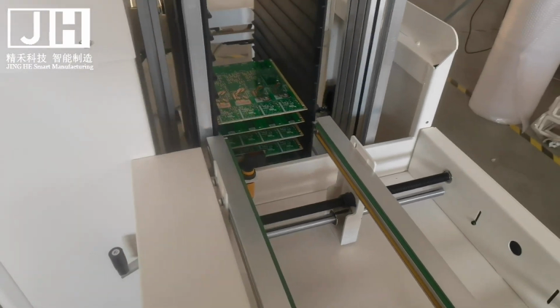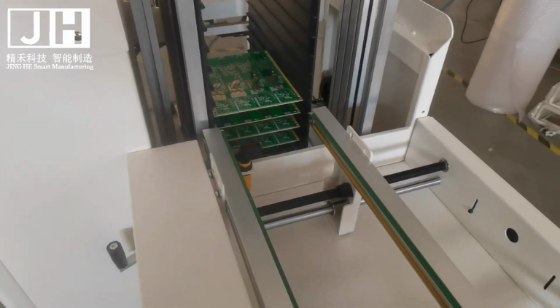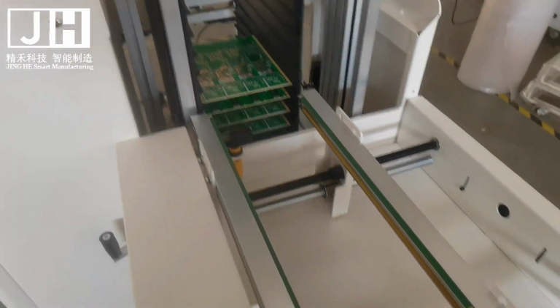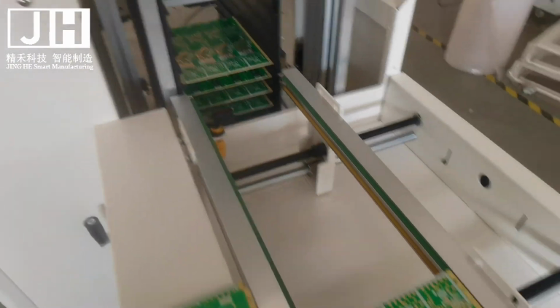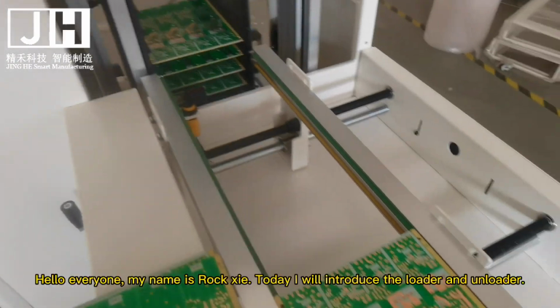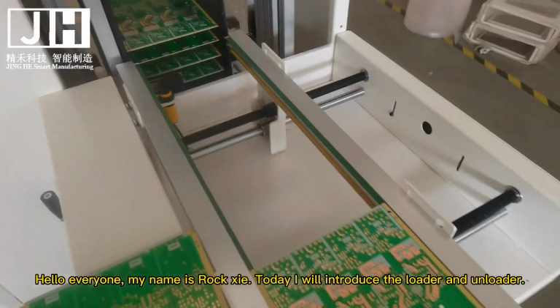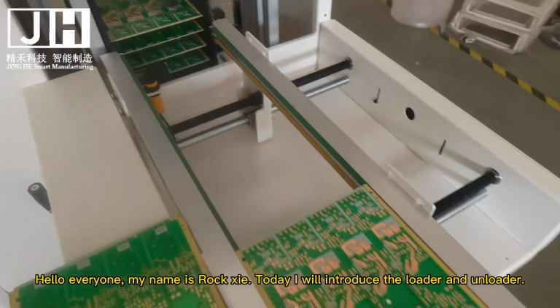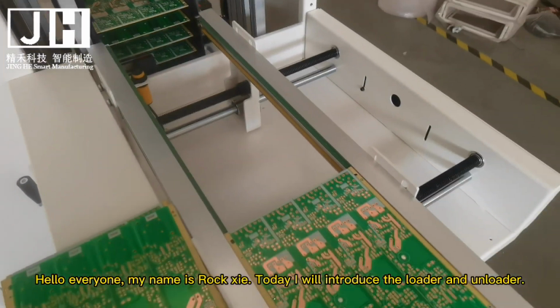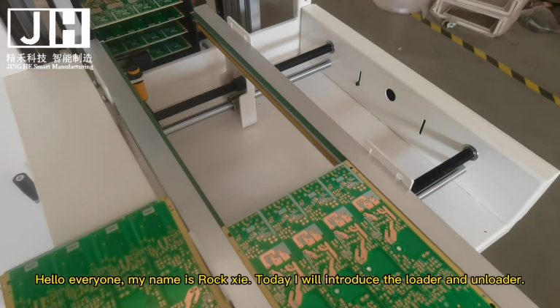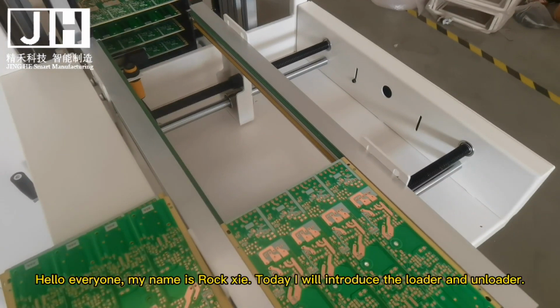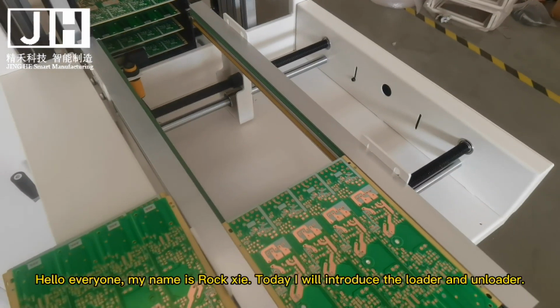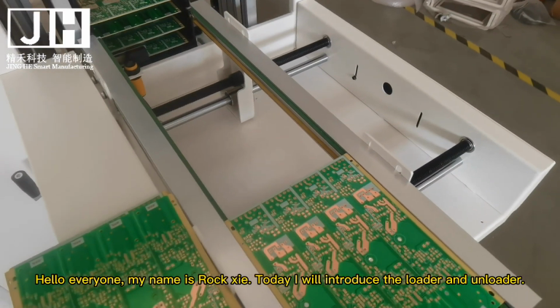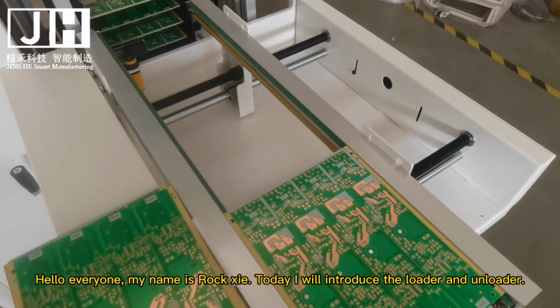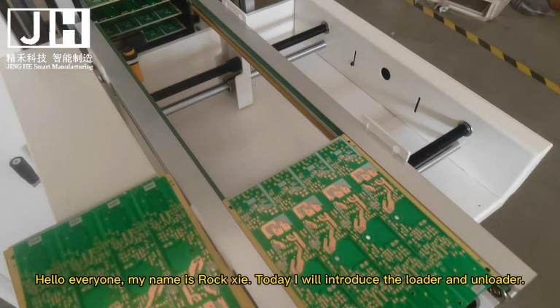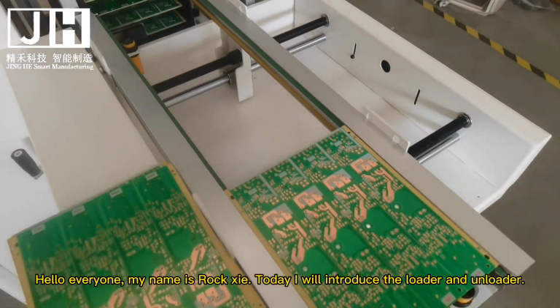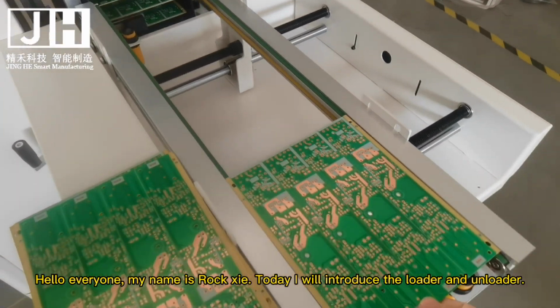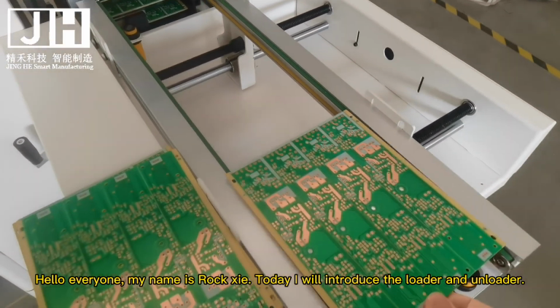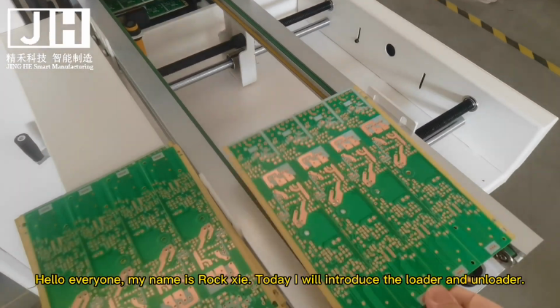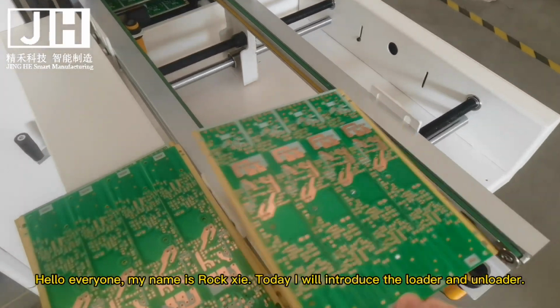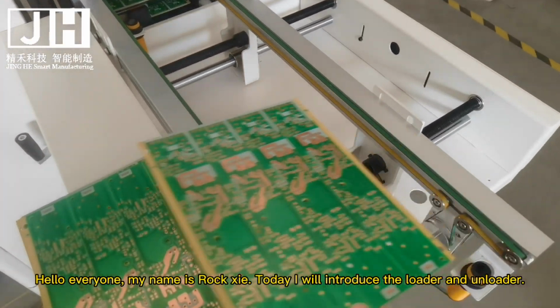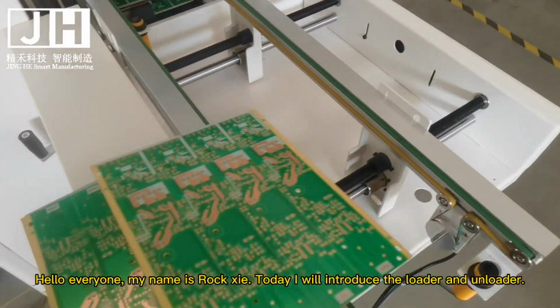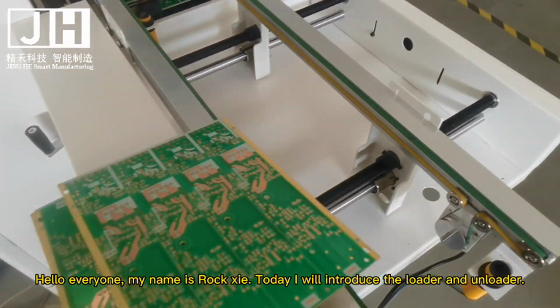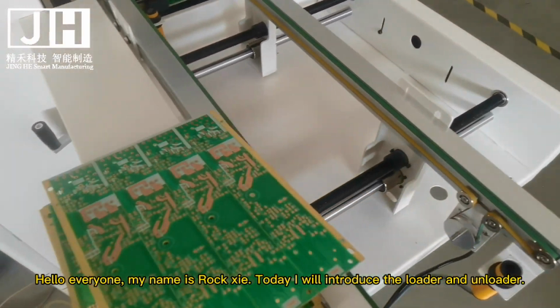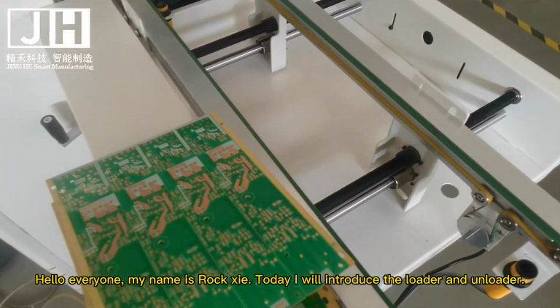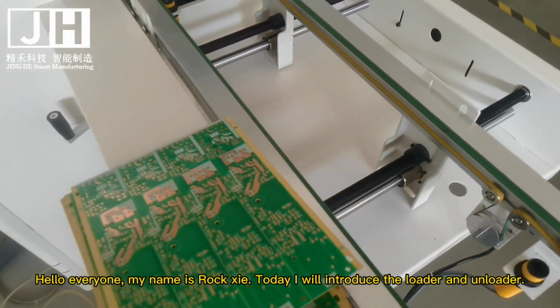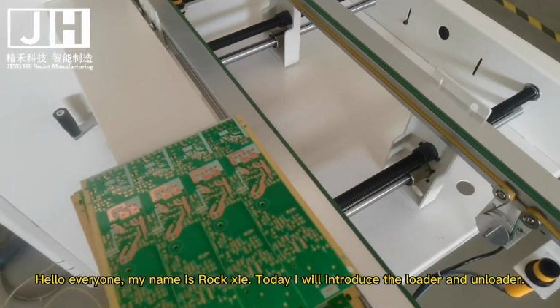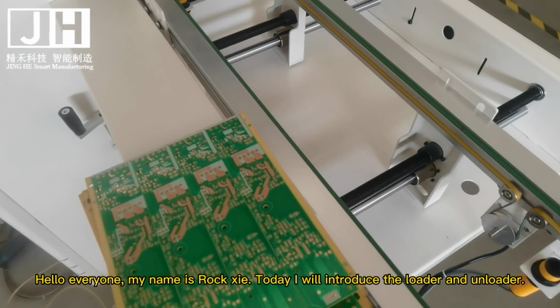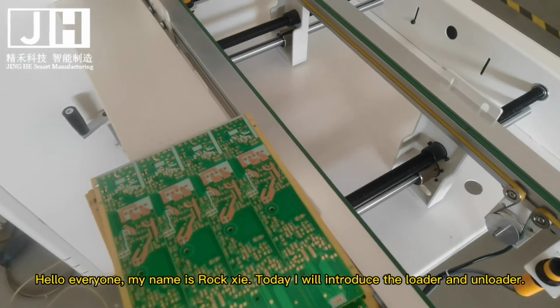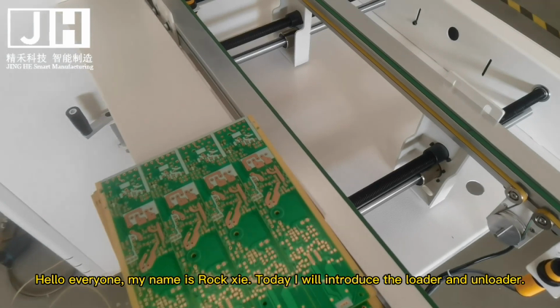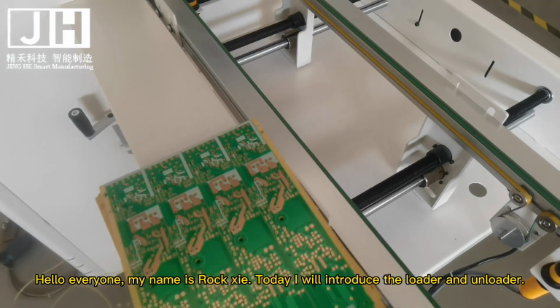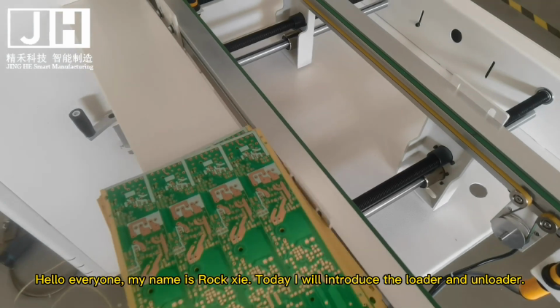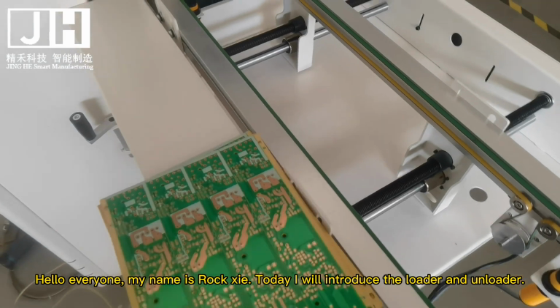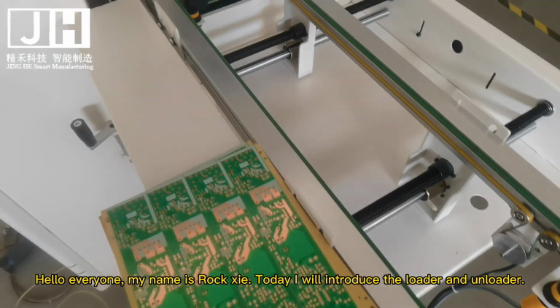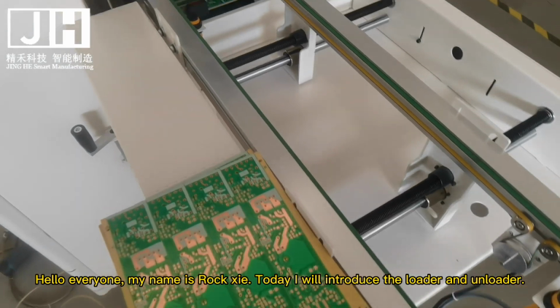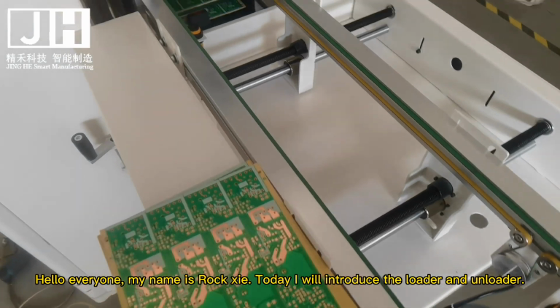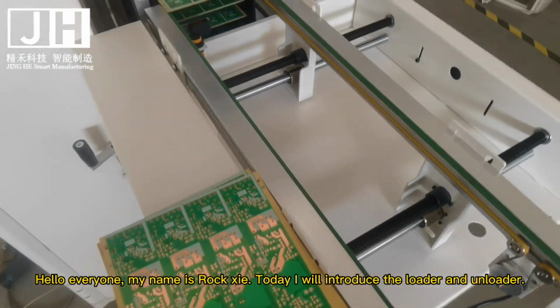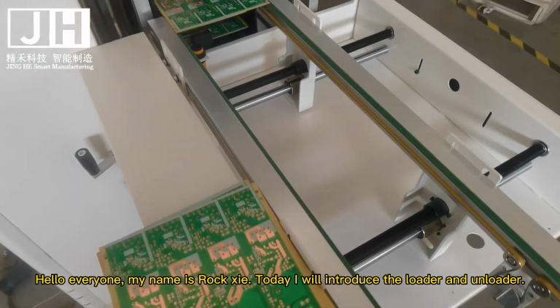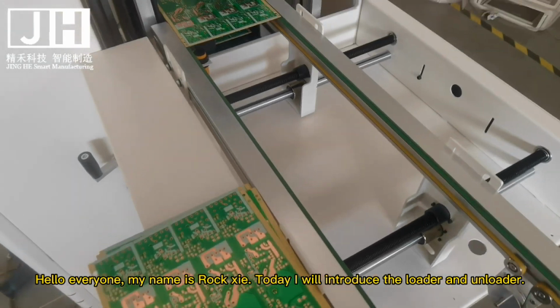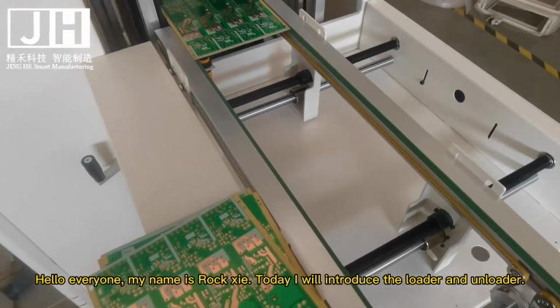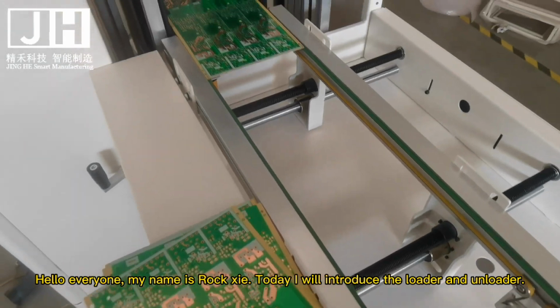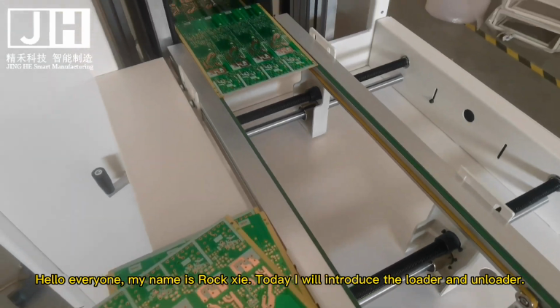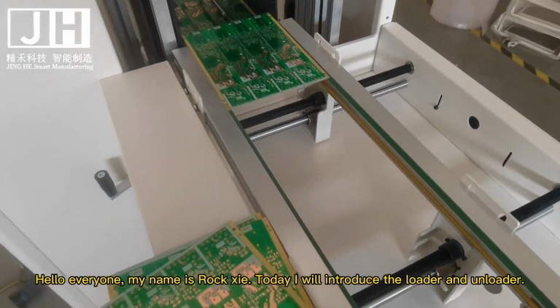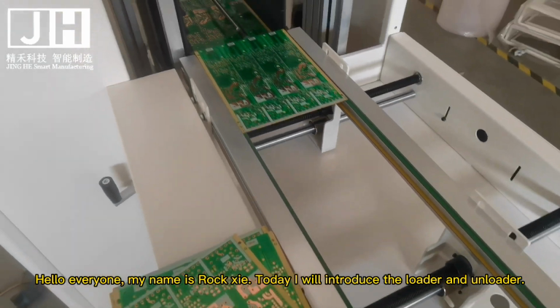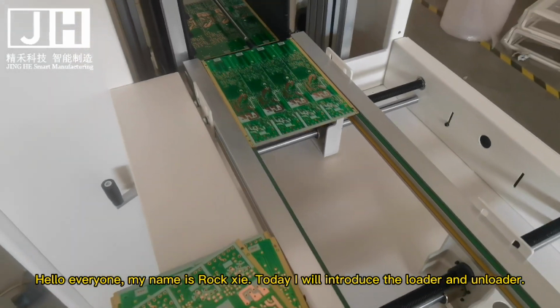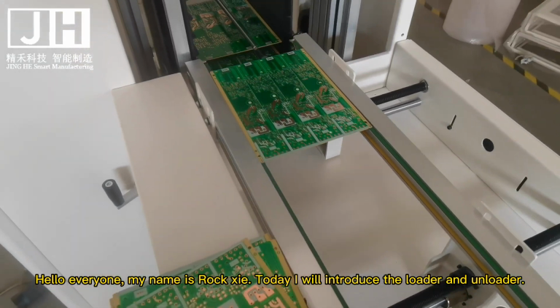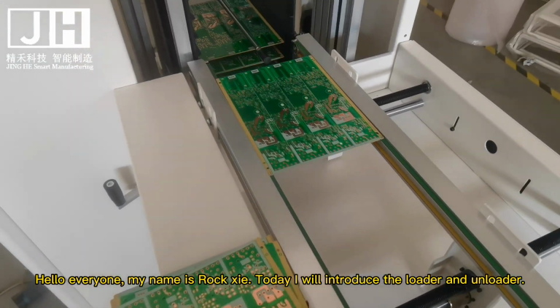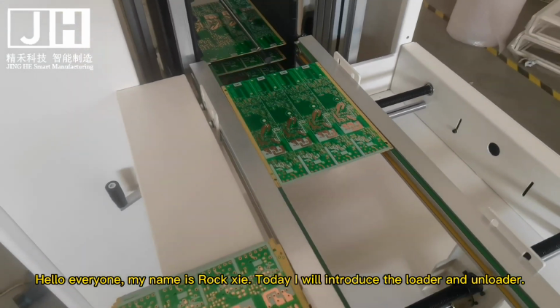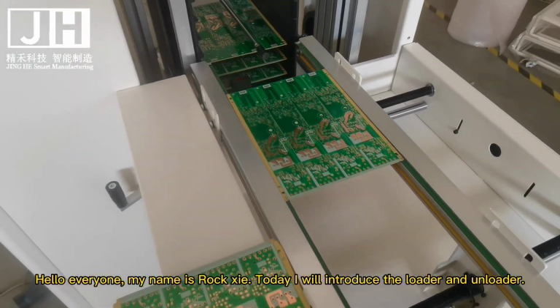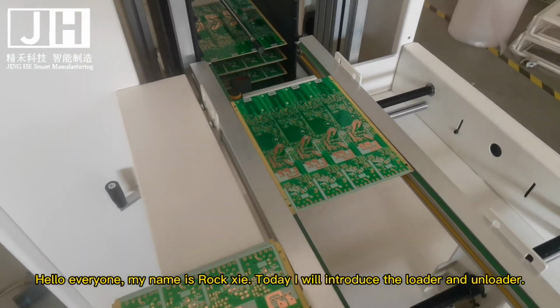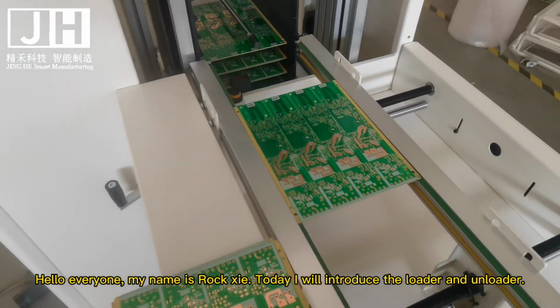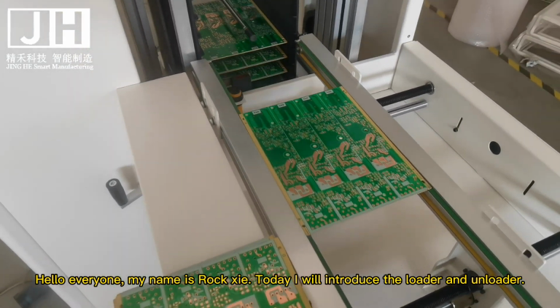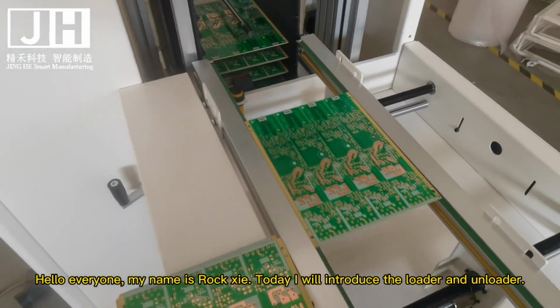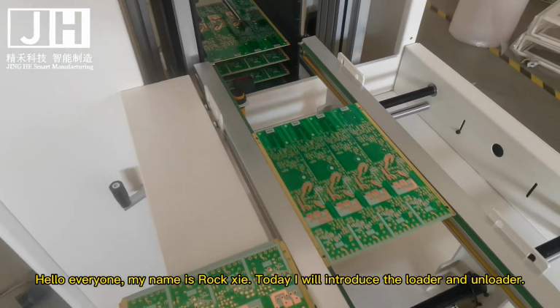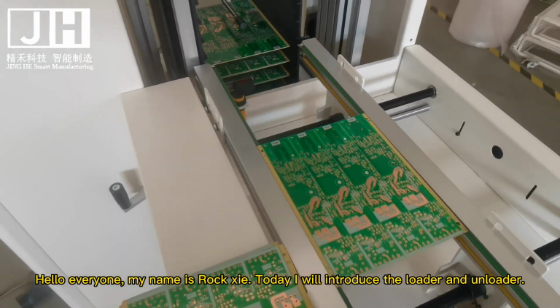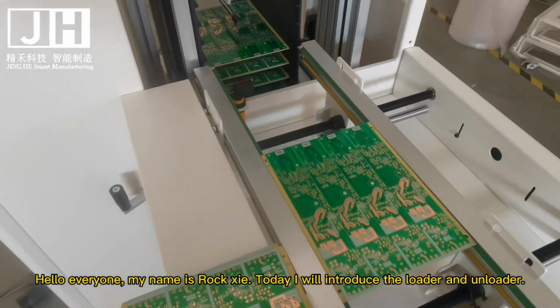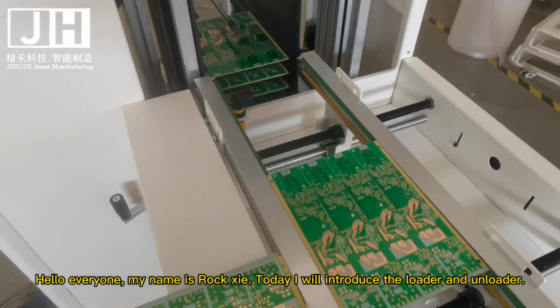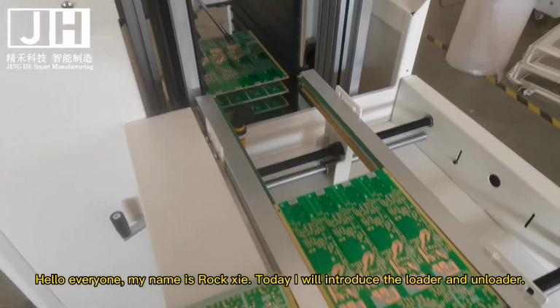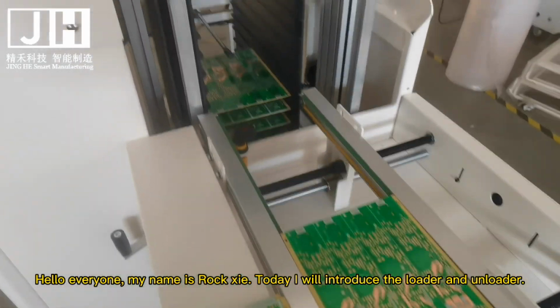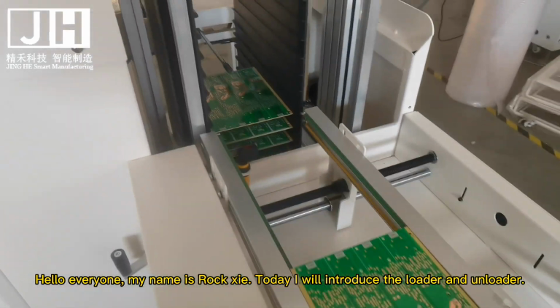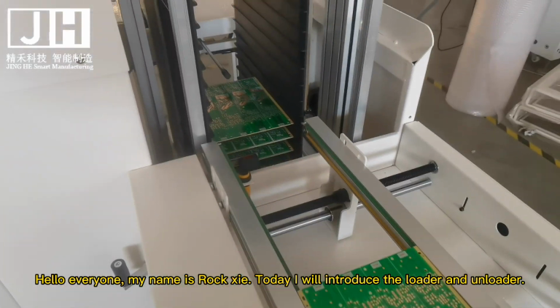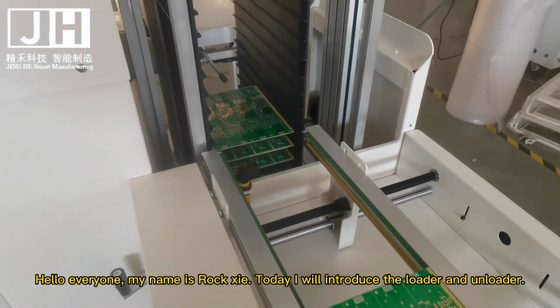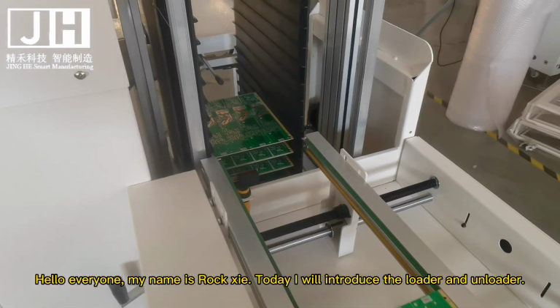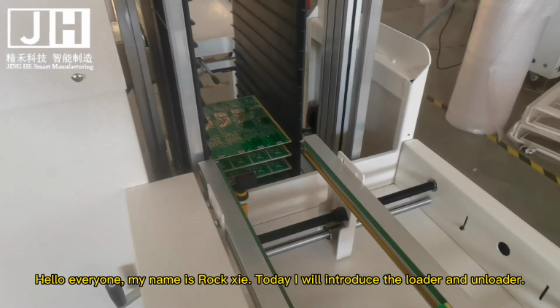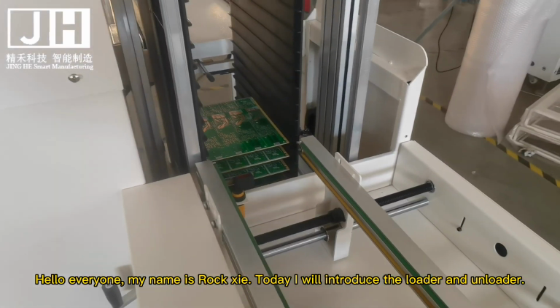Hello everyone, my name is Roxy. Today I will introduce the loader and unloader.